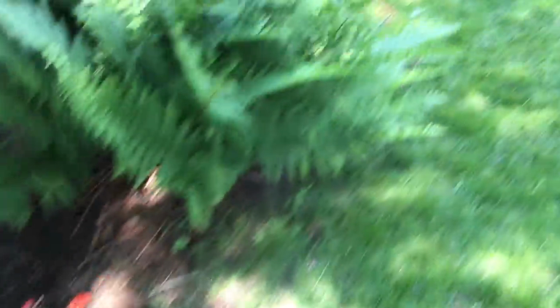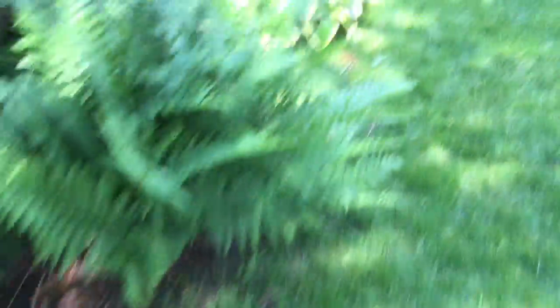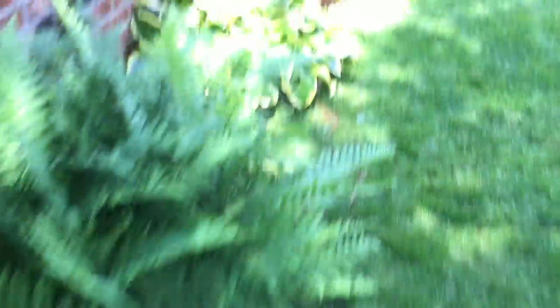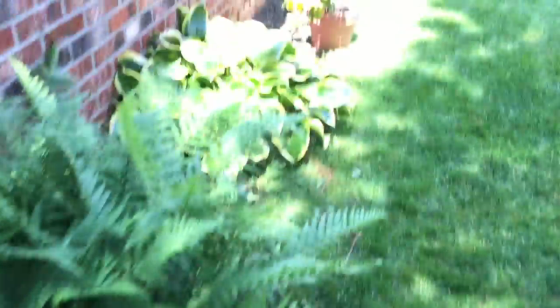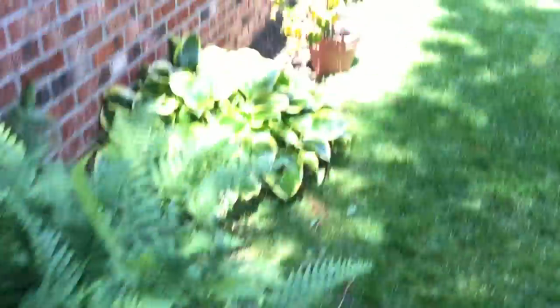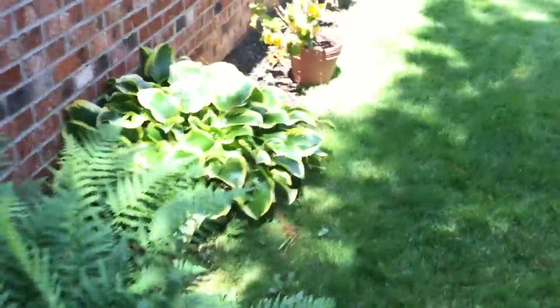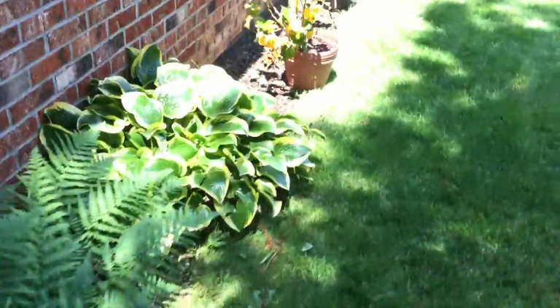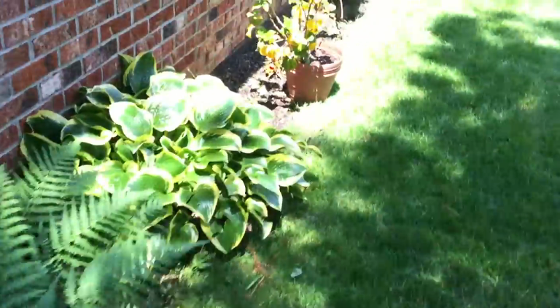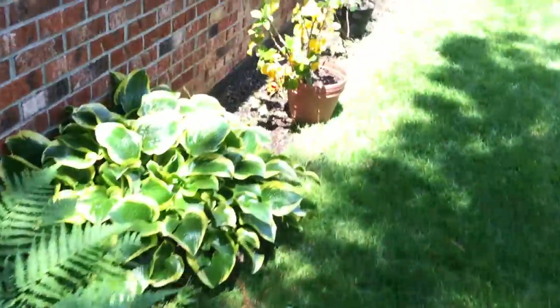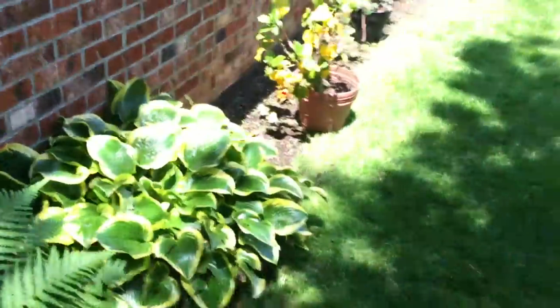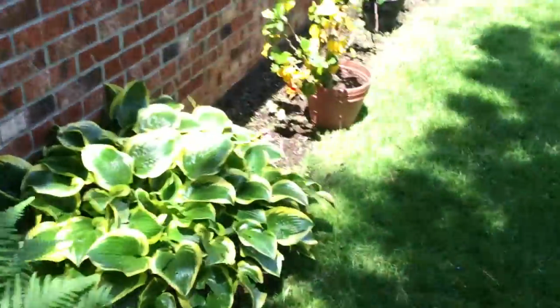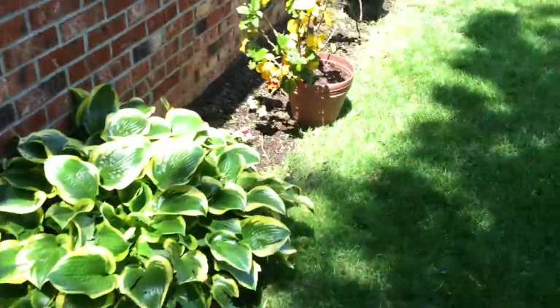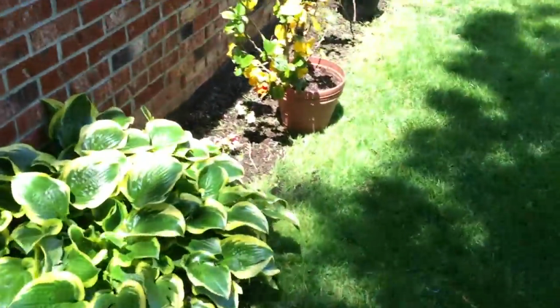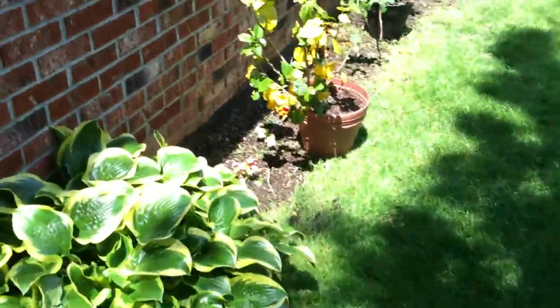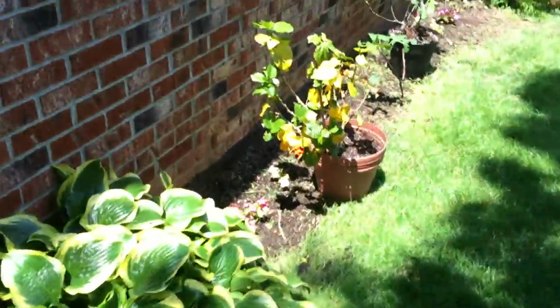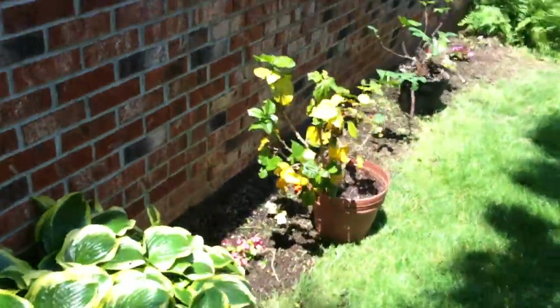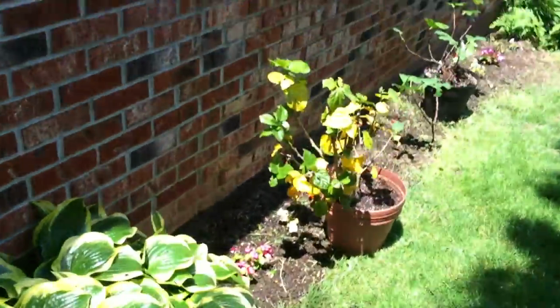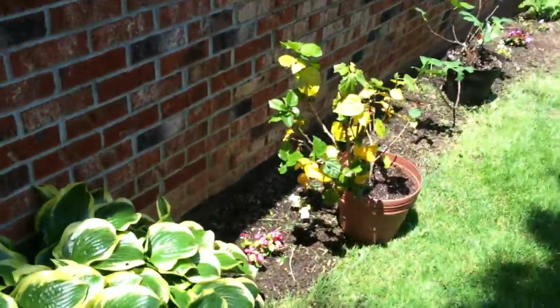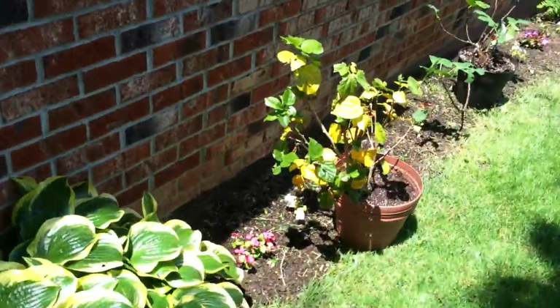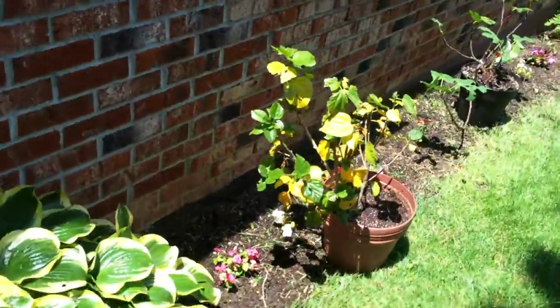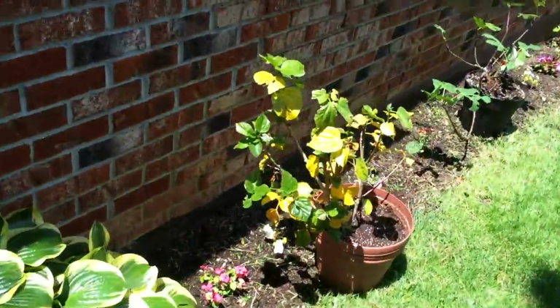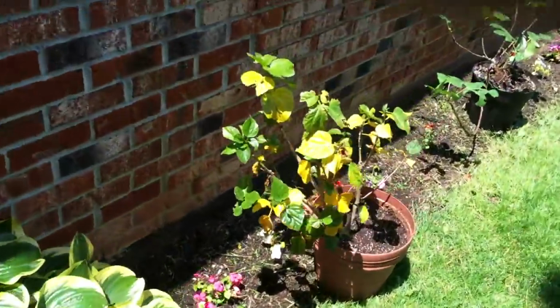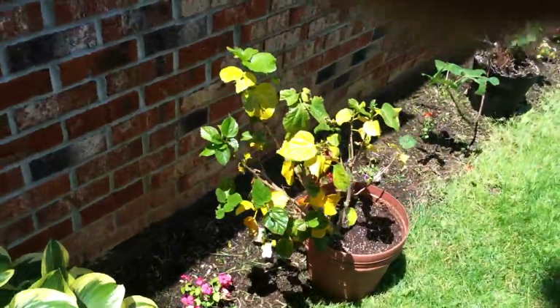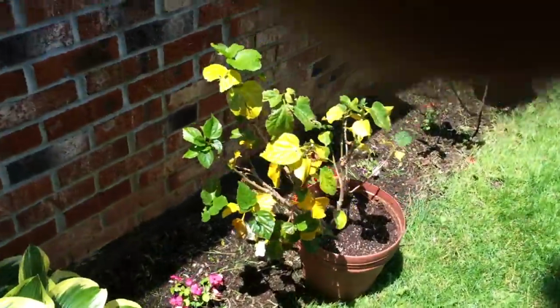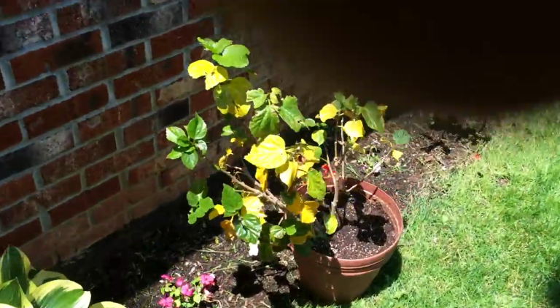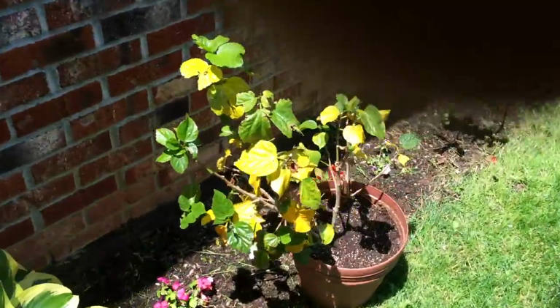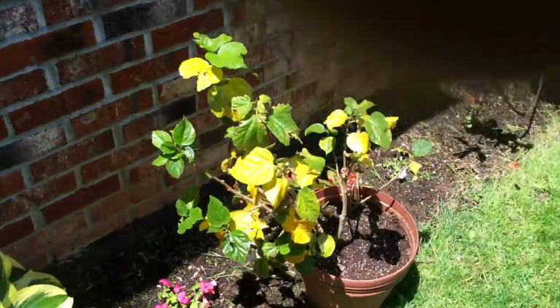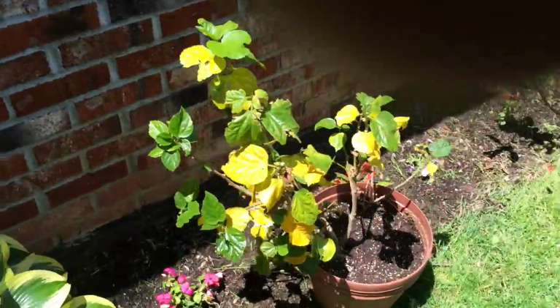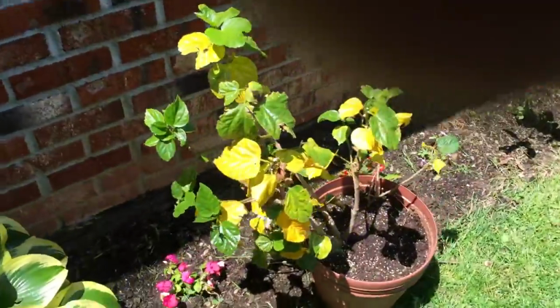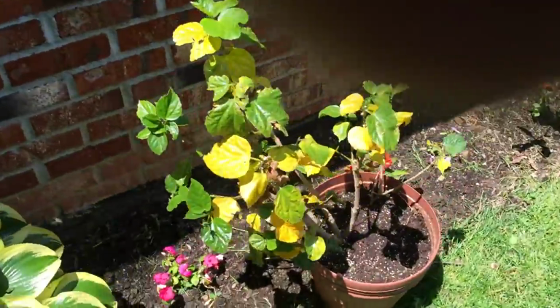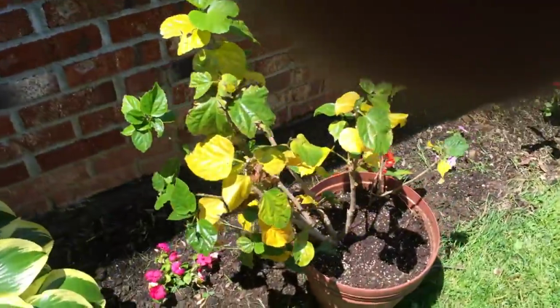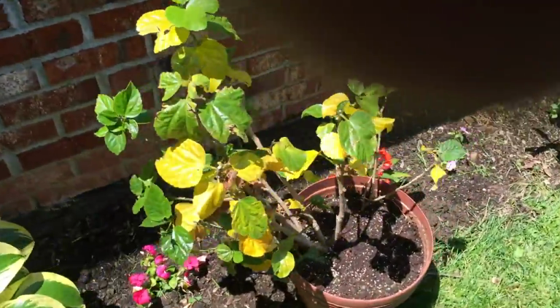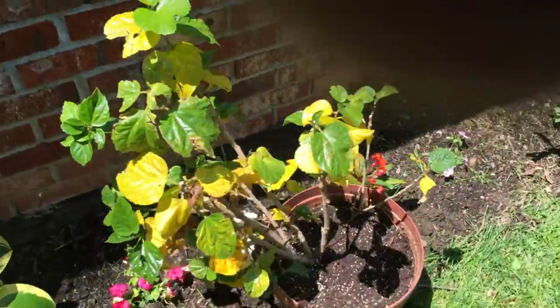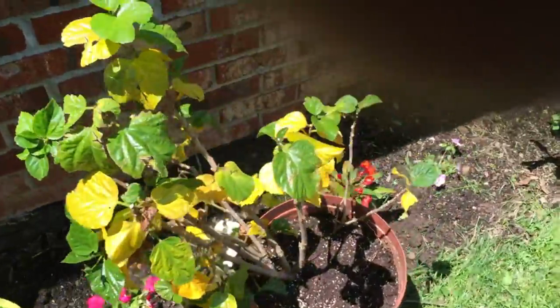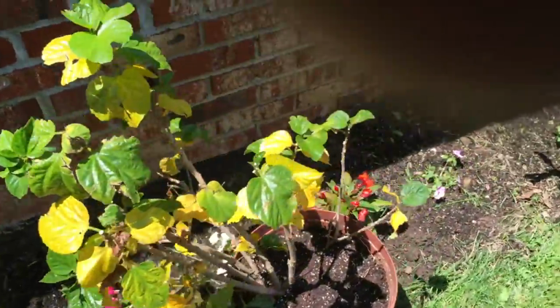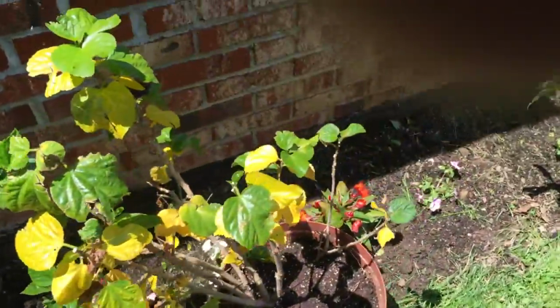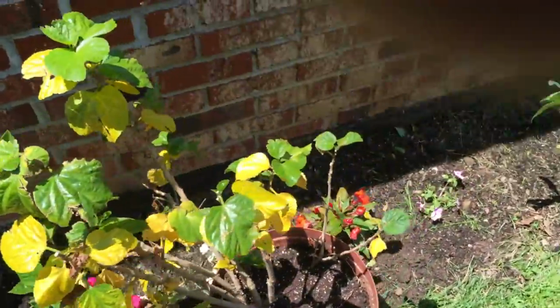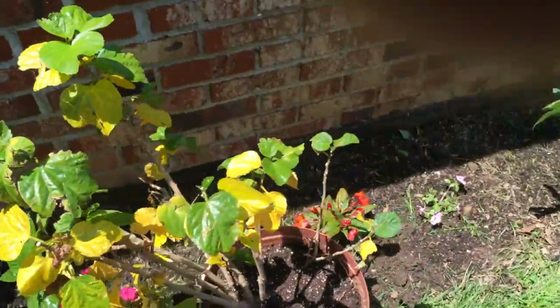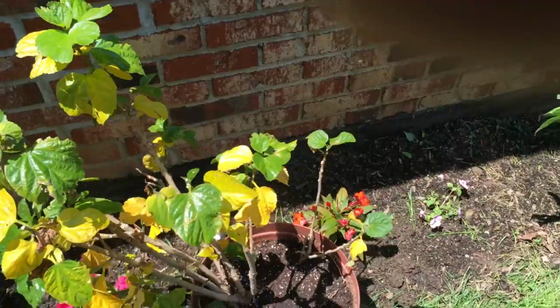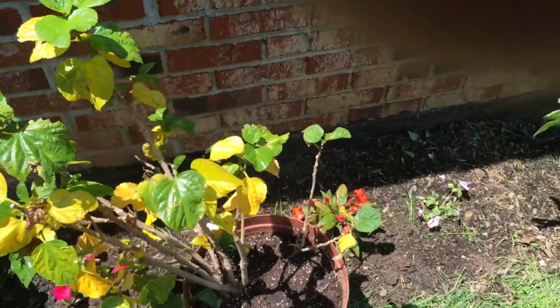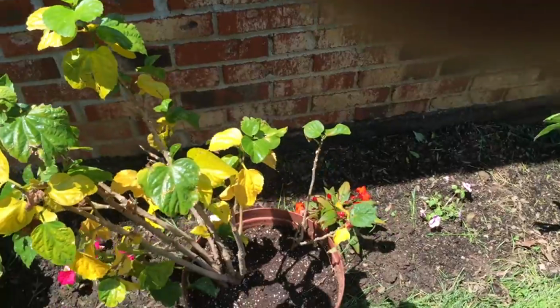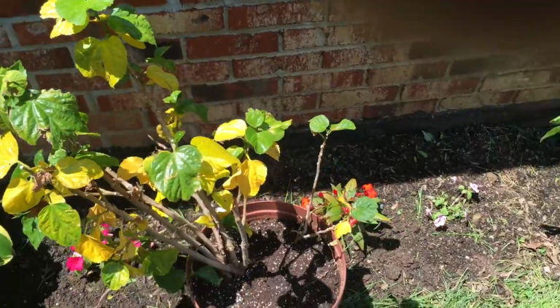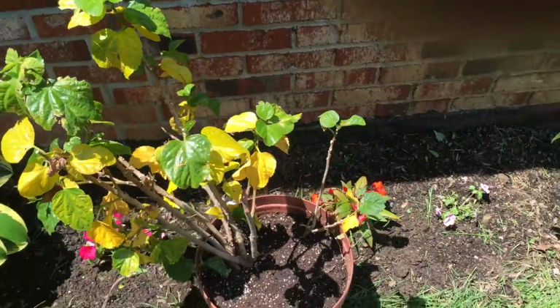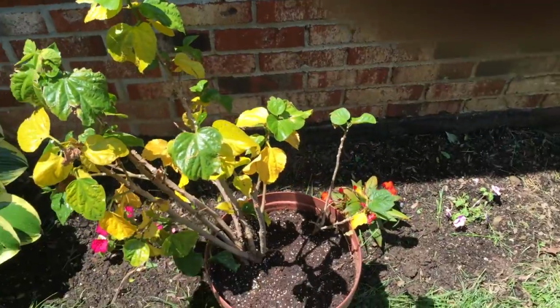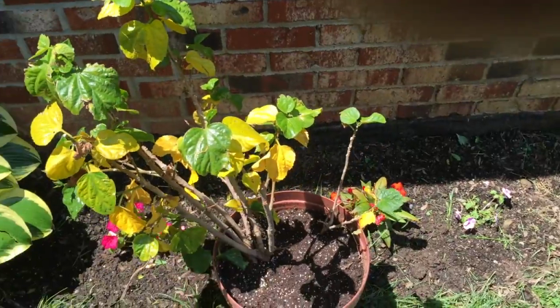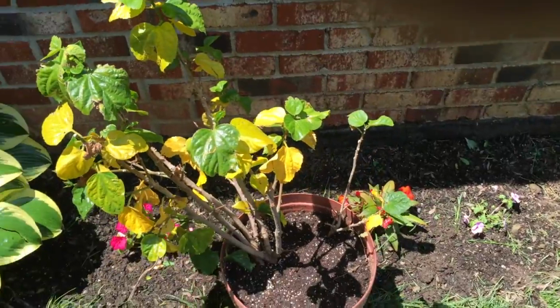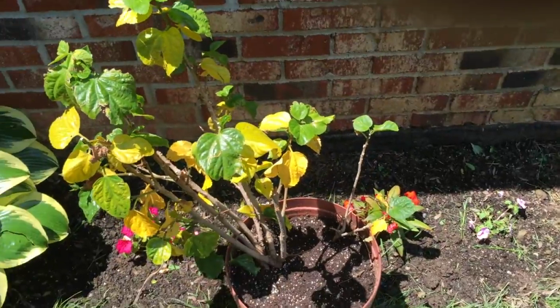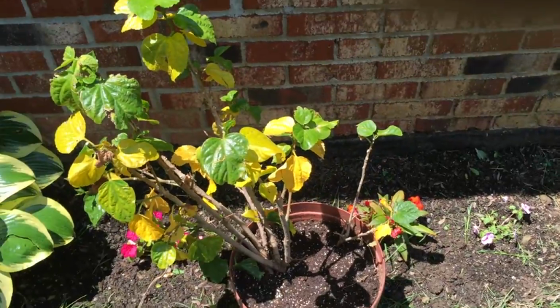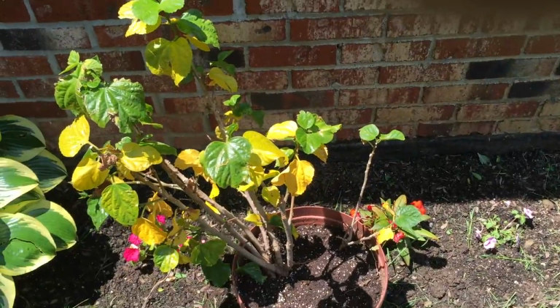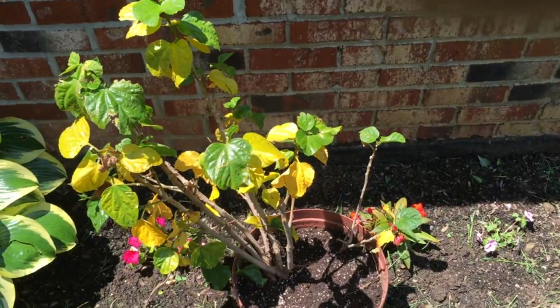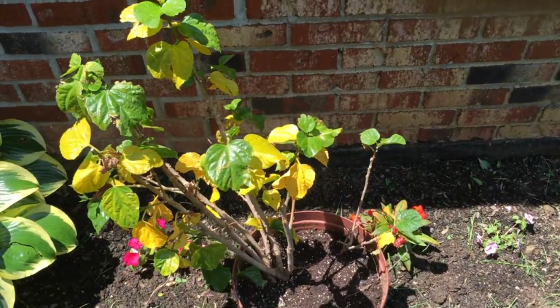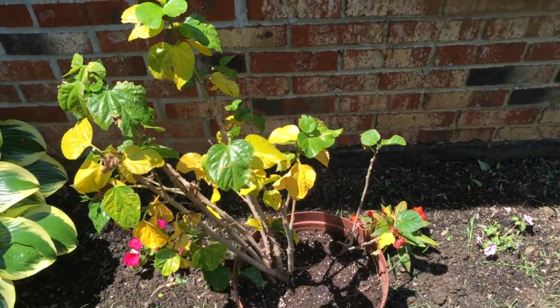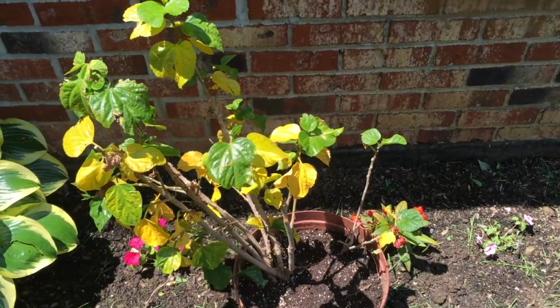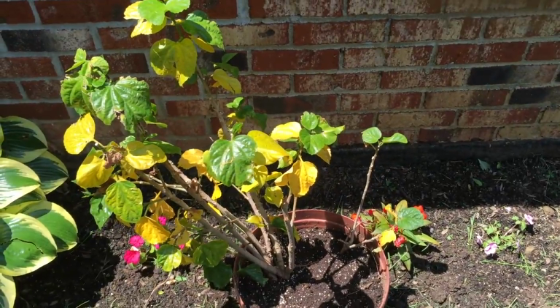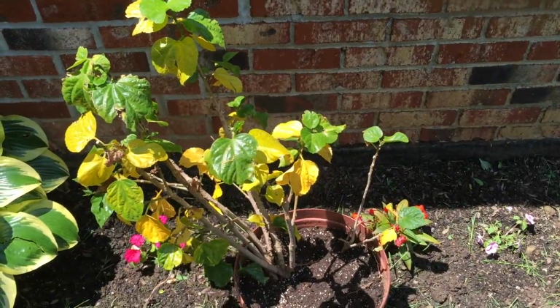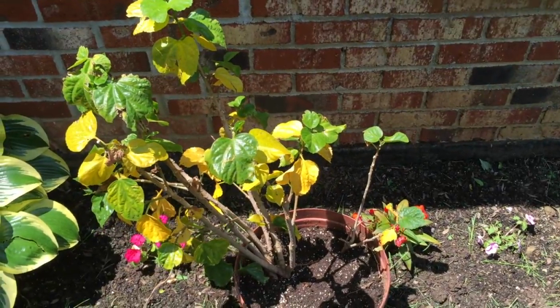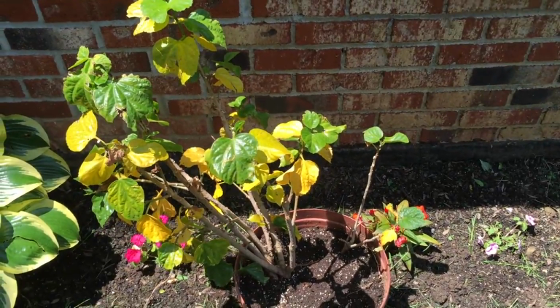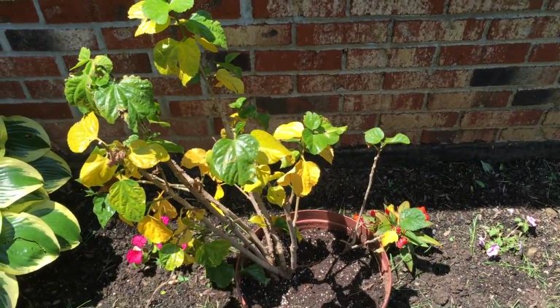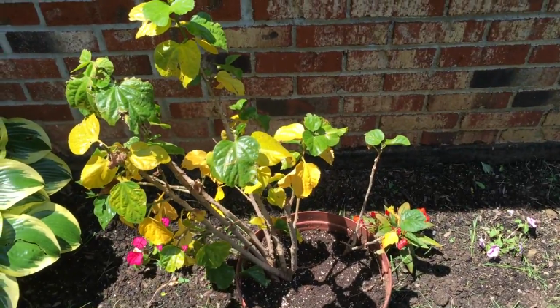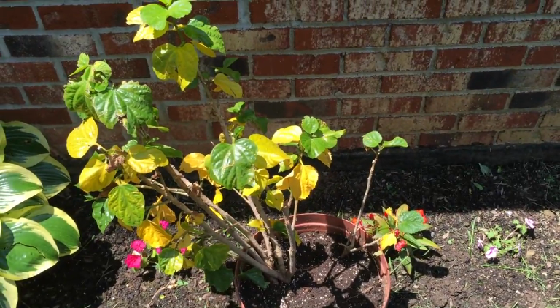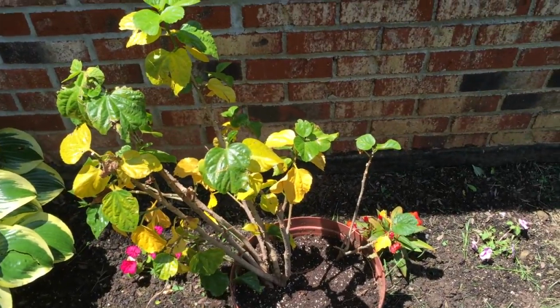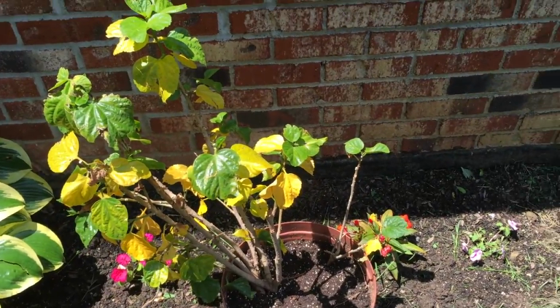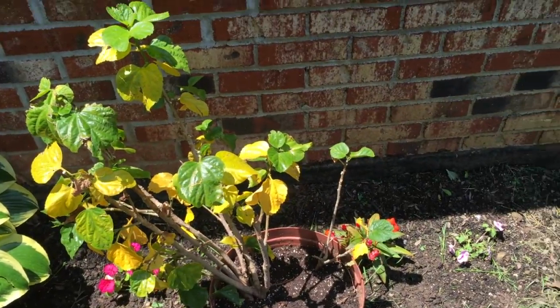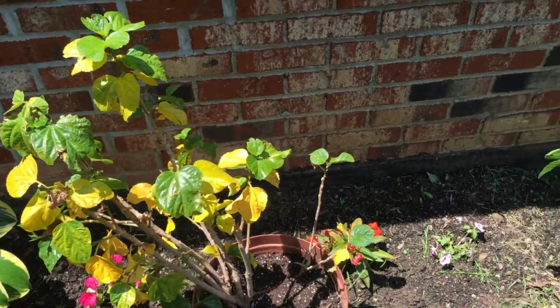I moved the hibiscus over here. It's not looking too good, so I'm going to give it some shade. Hopefully it recovers — we'll have to wait and see.